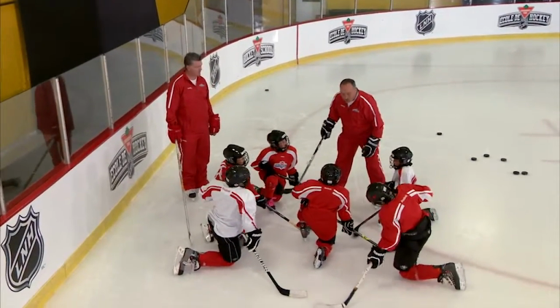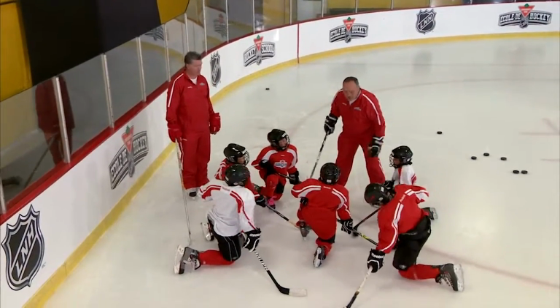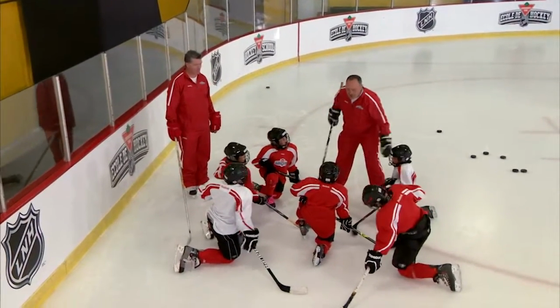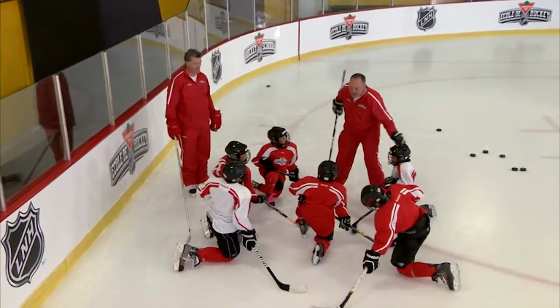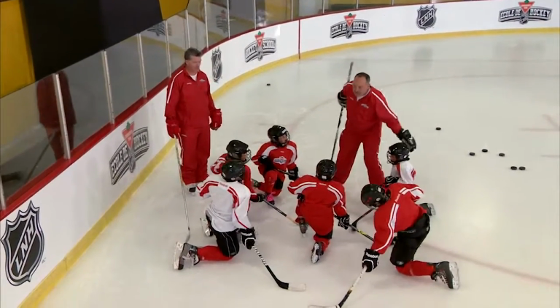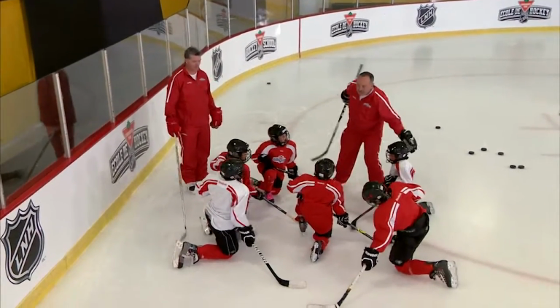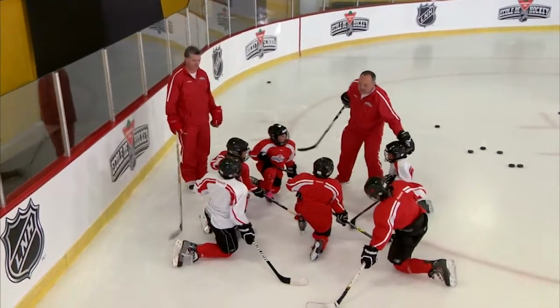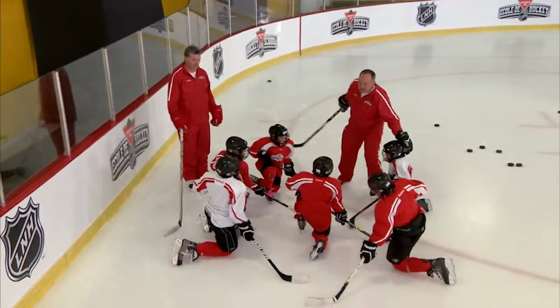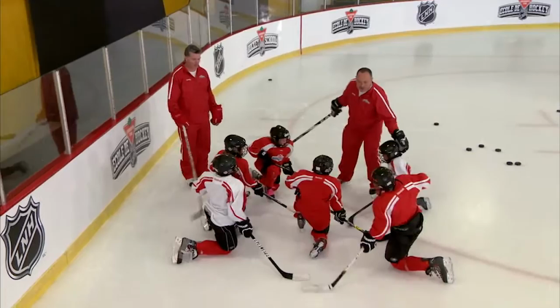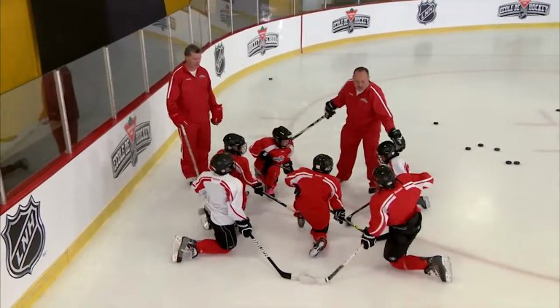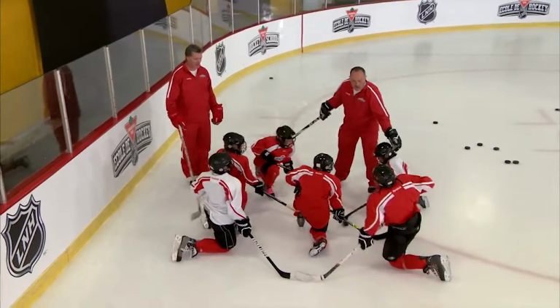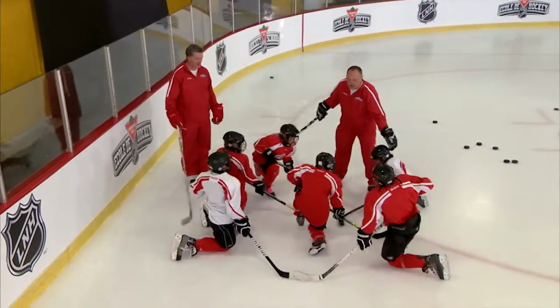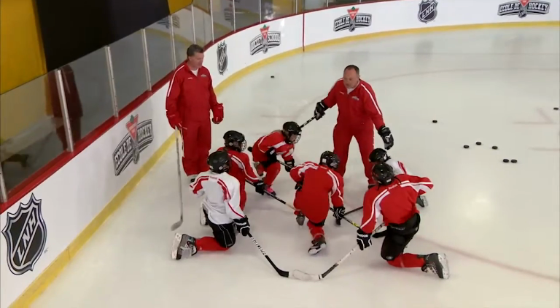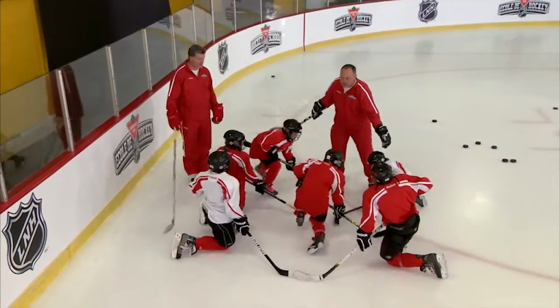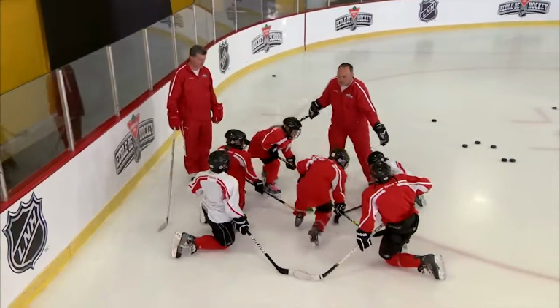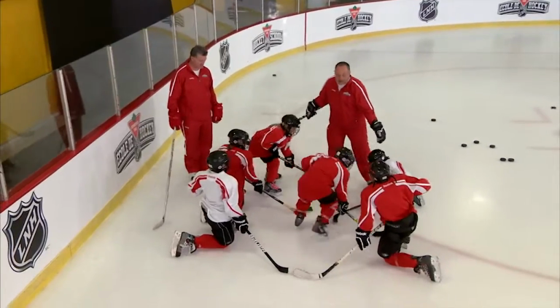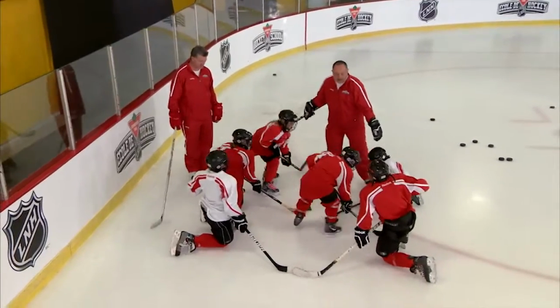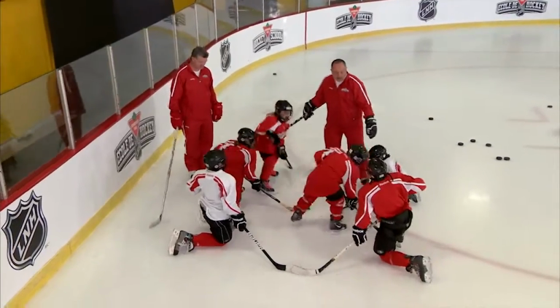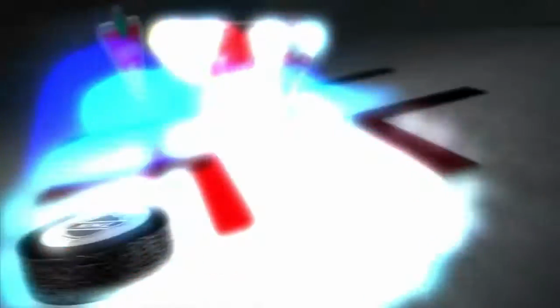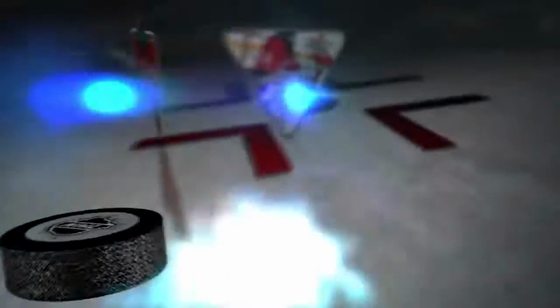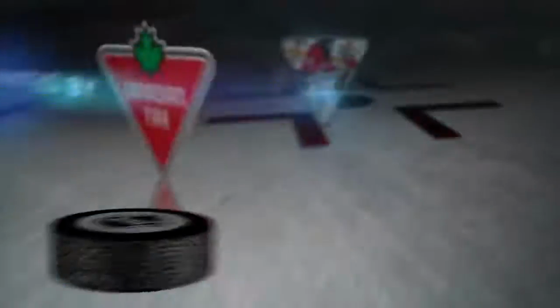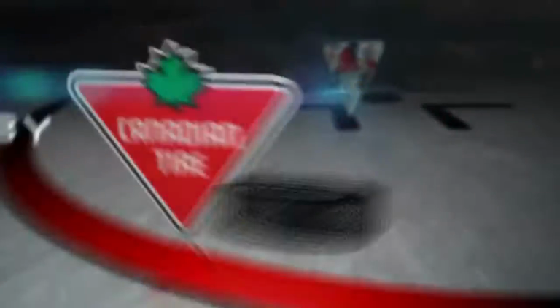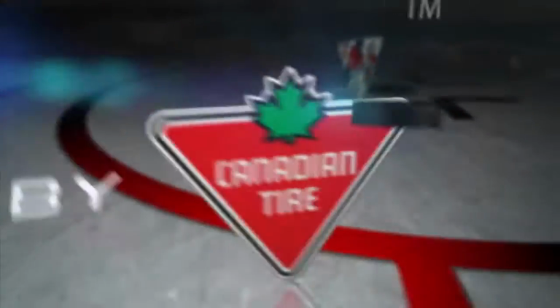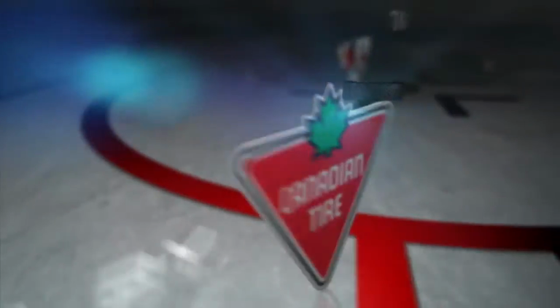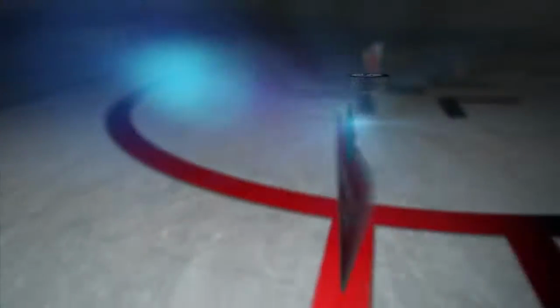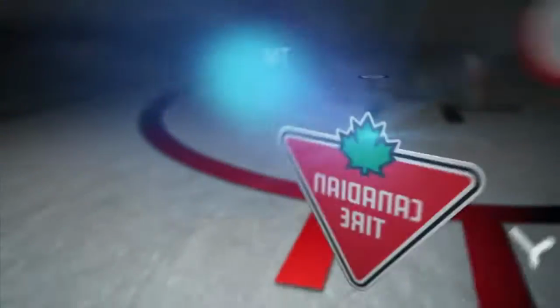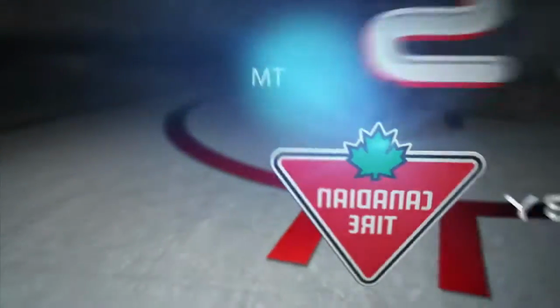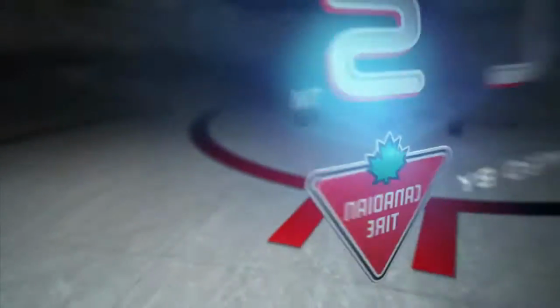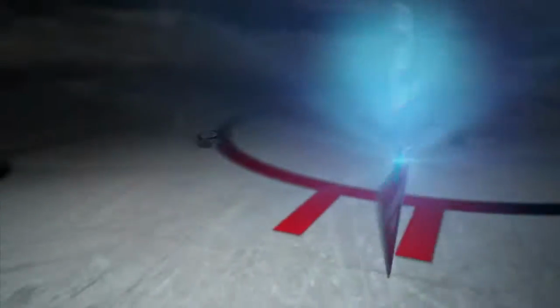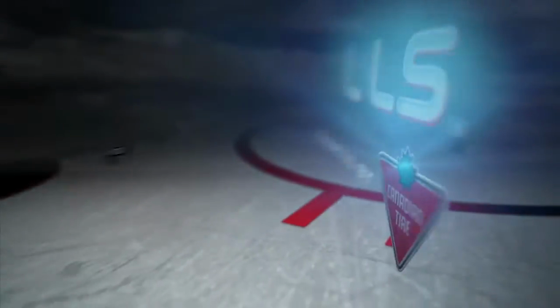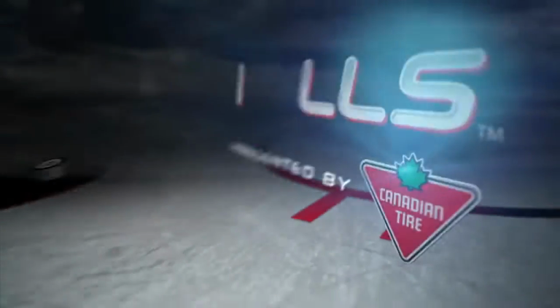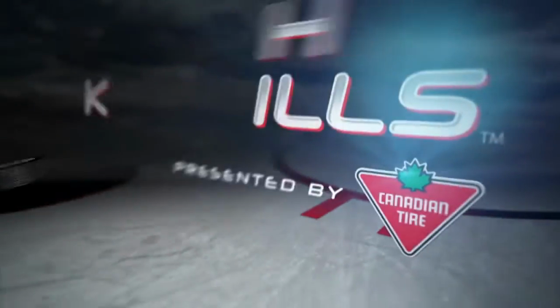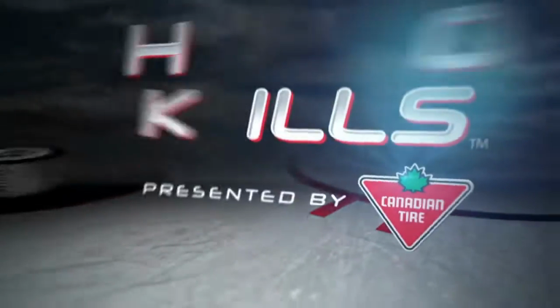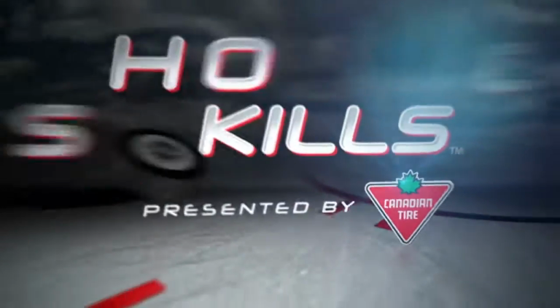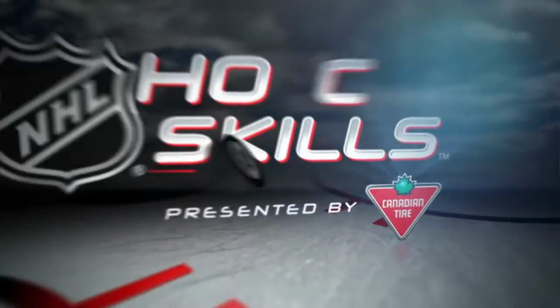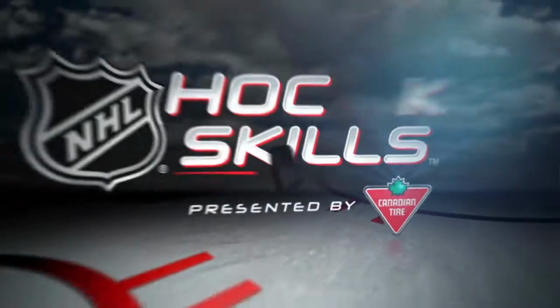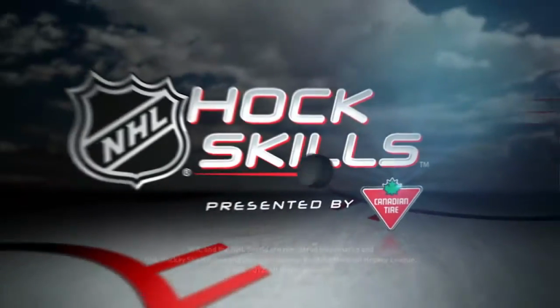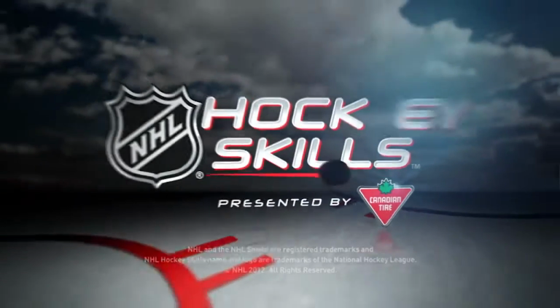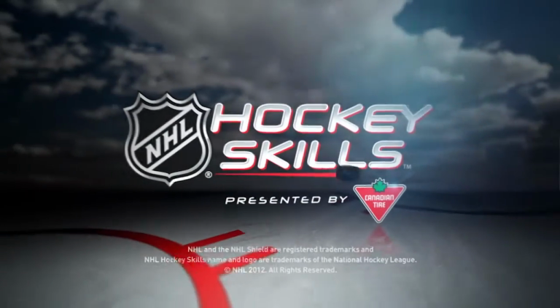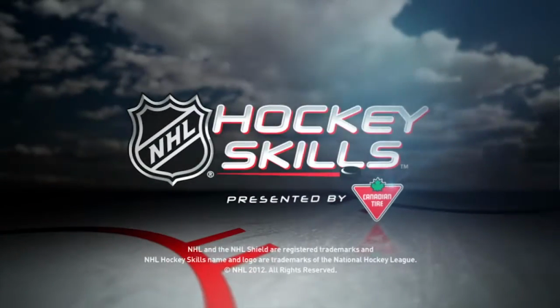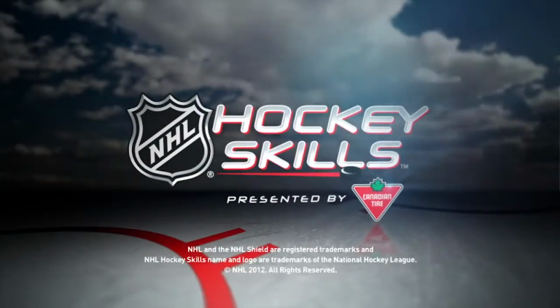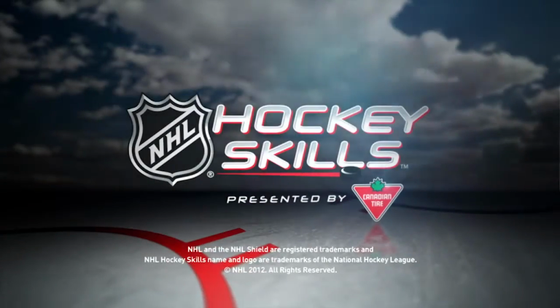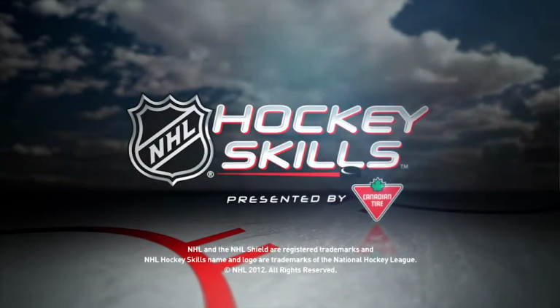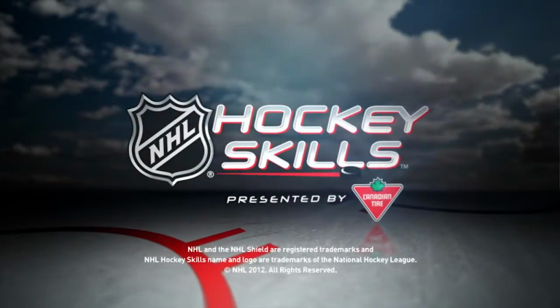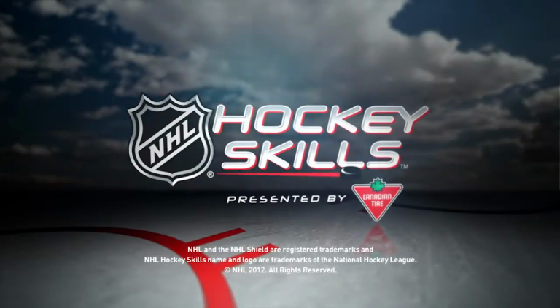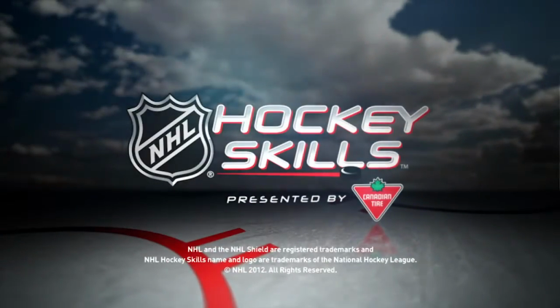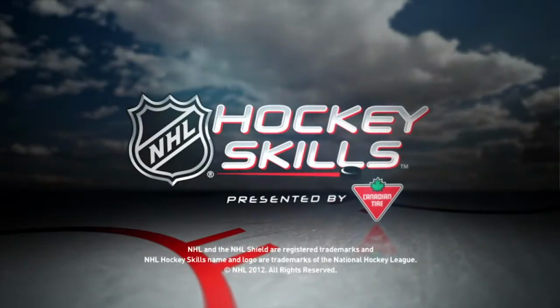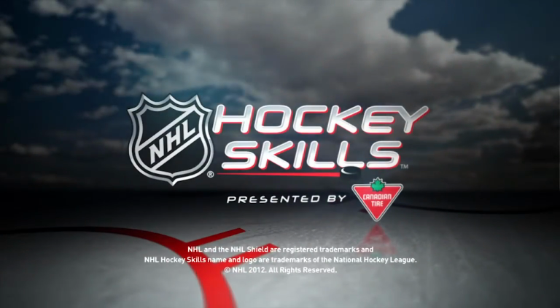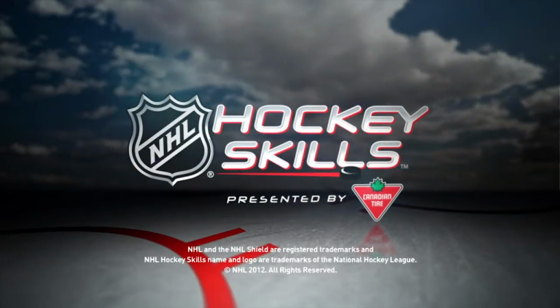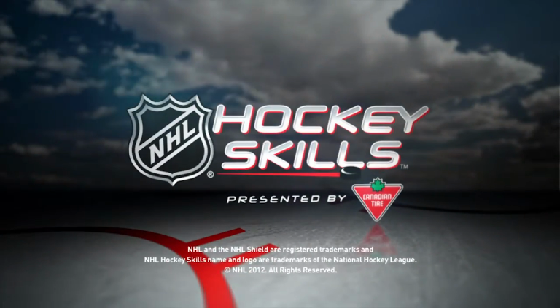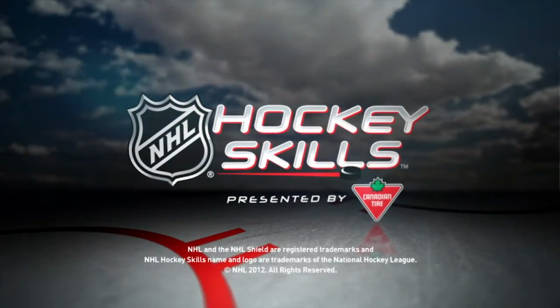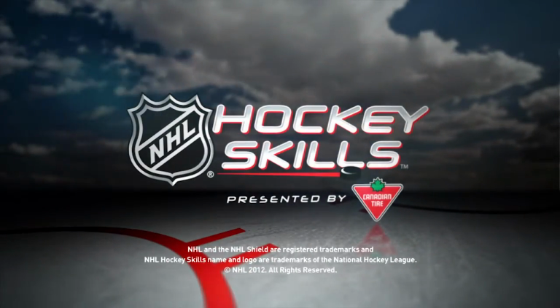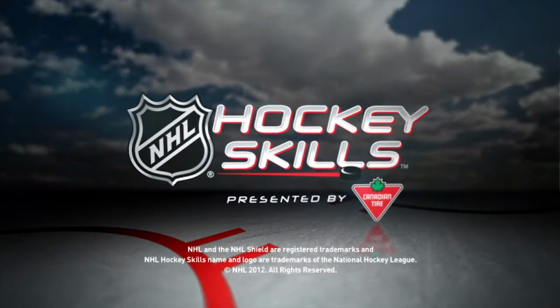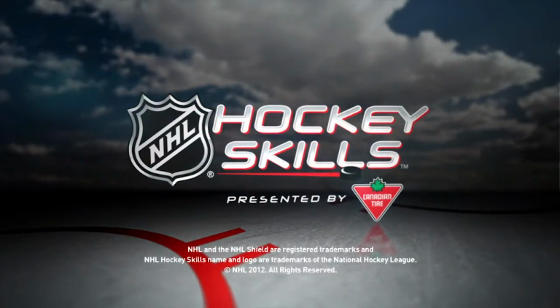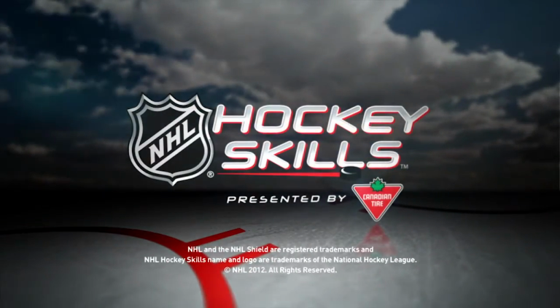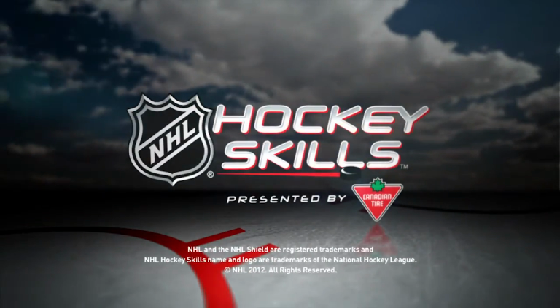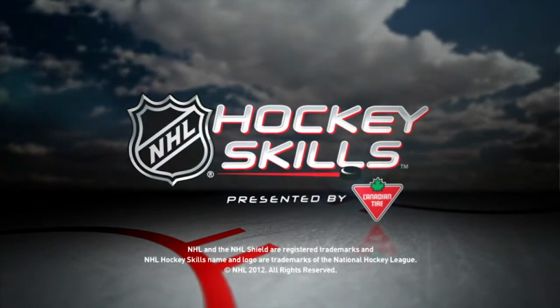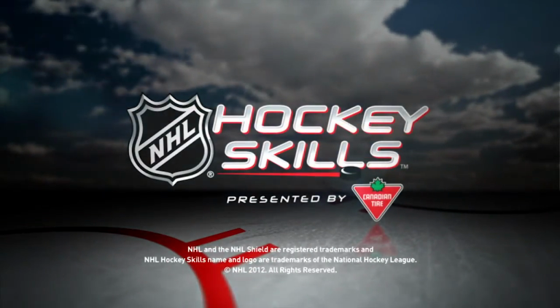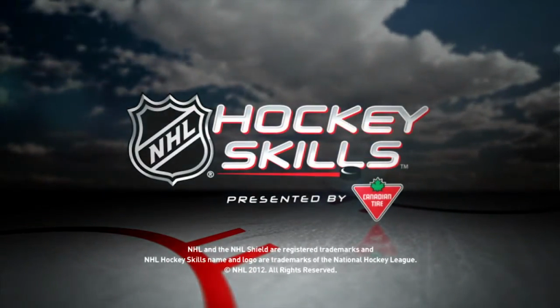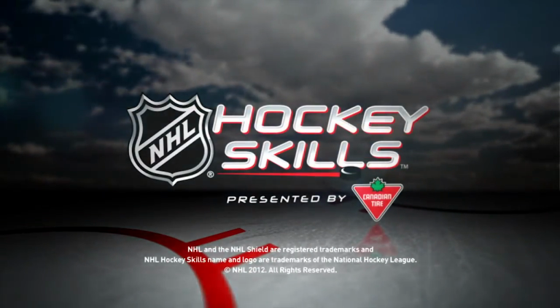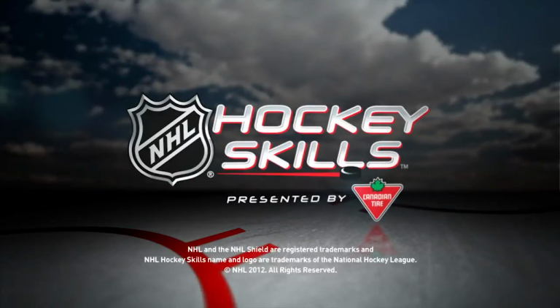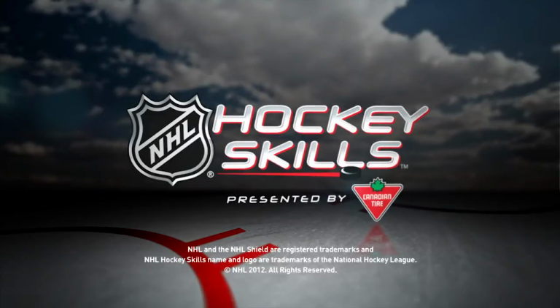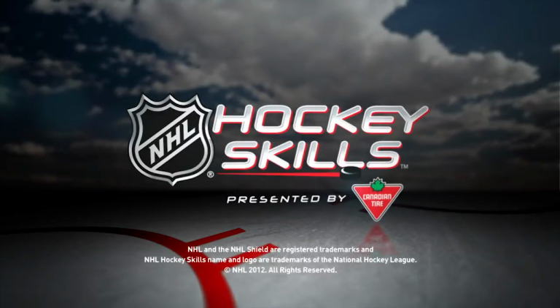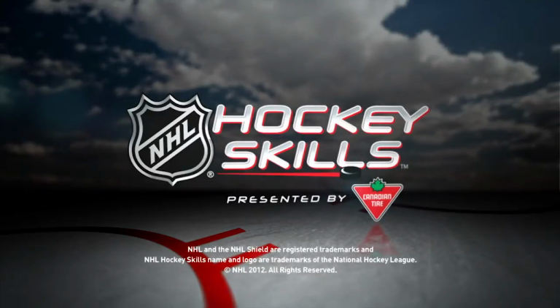Great job, team. Good job, Coach Brad. Look for more NHL hockey skills presented by Canadian Tire on NHL.com.